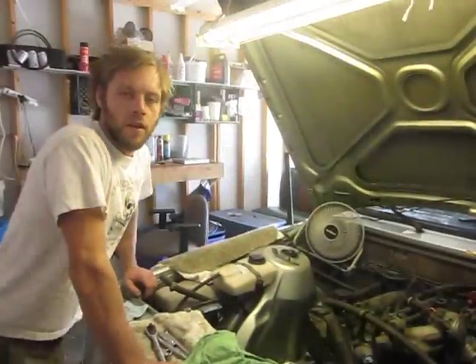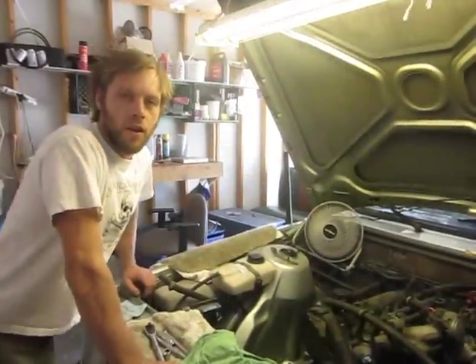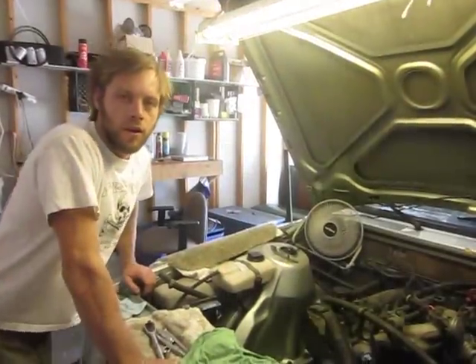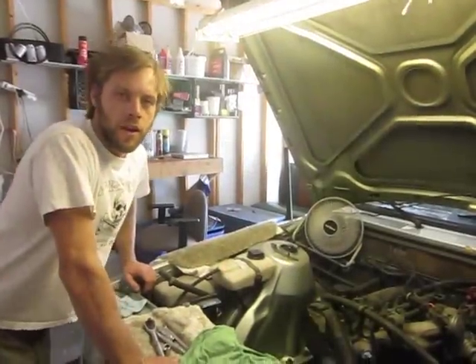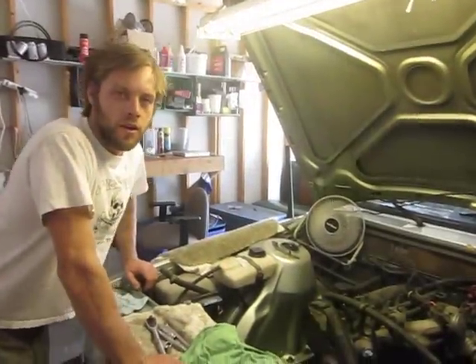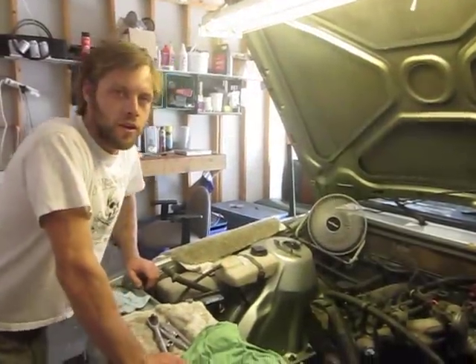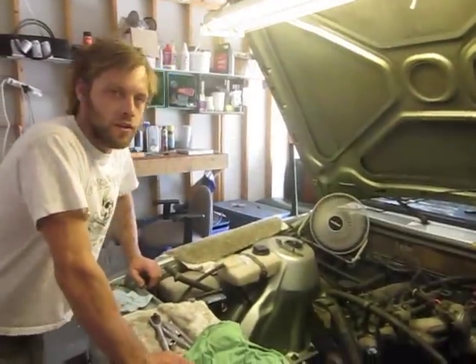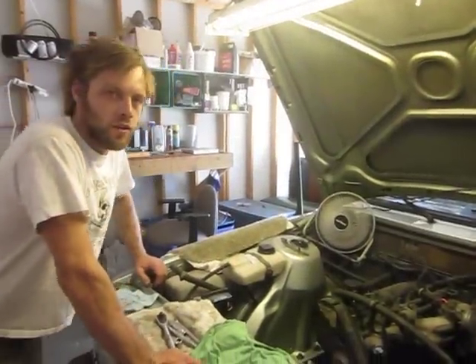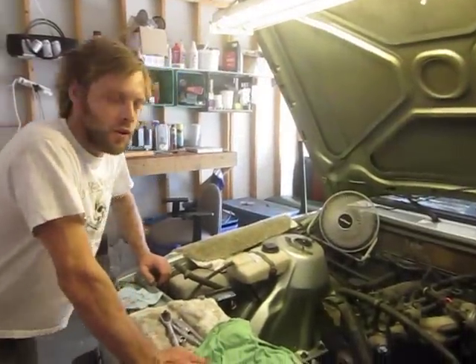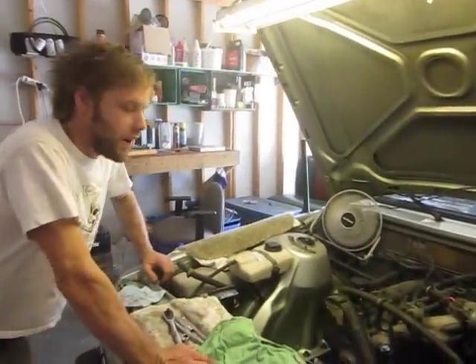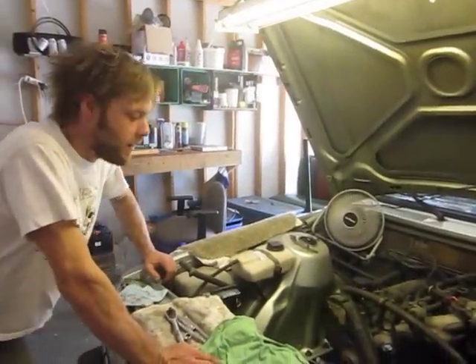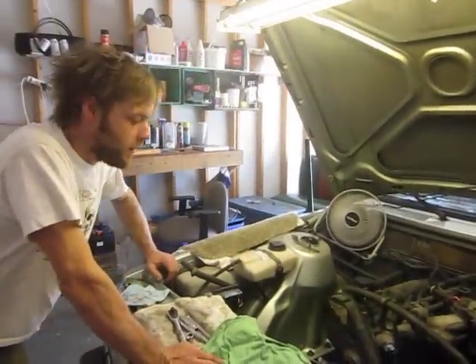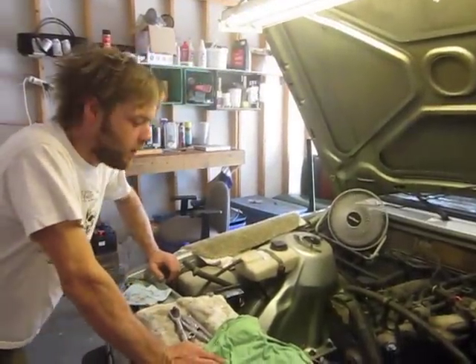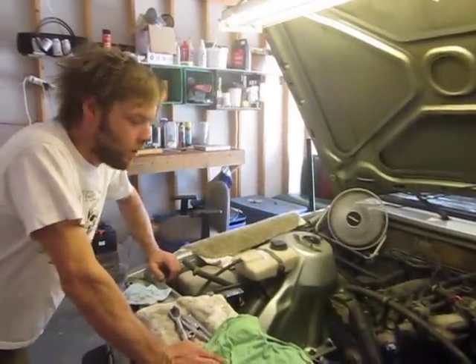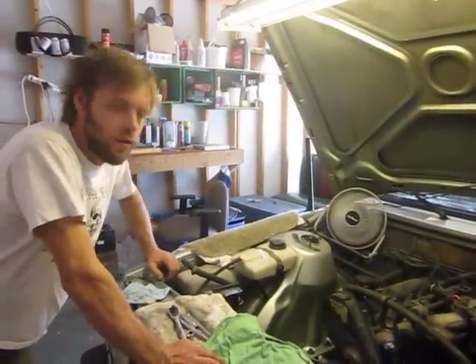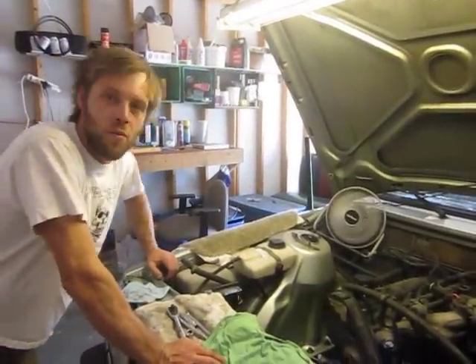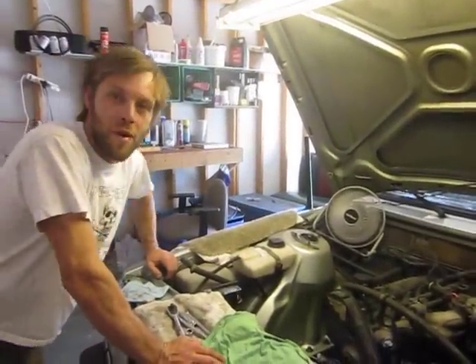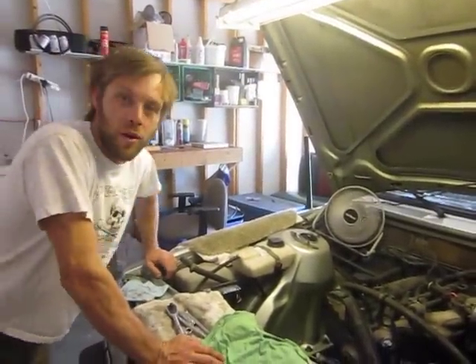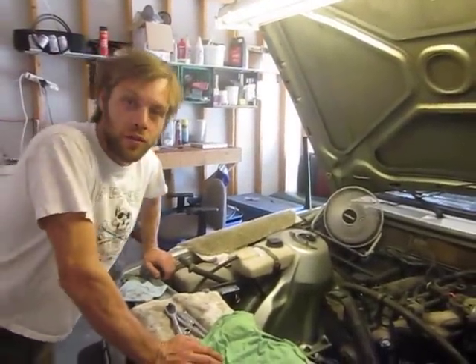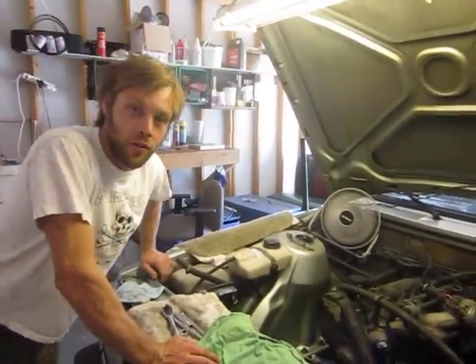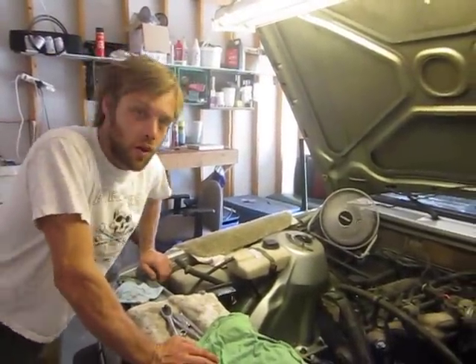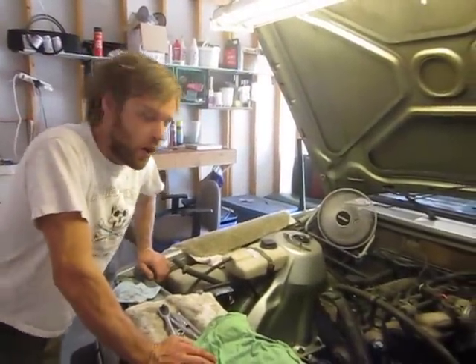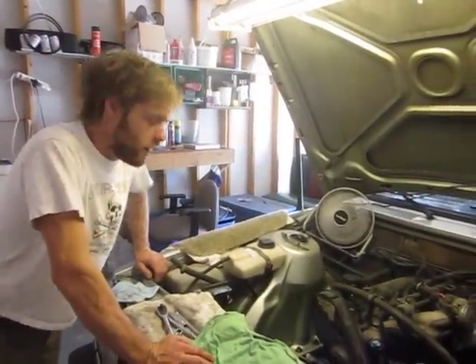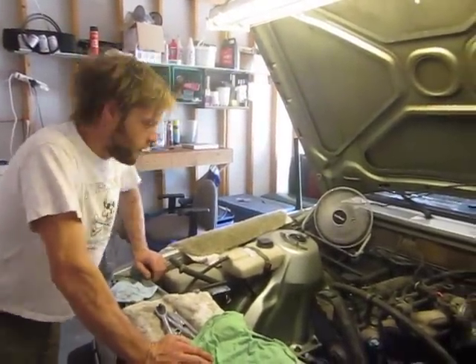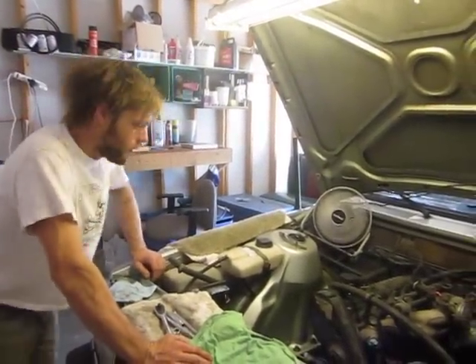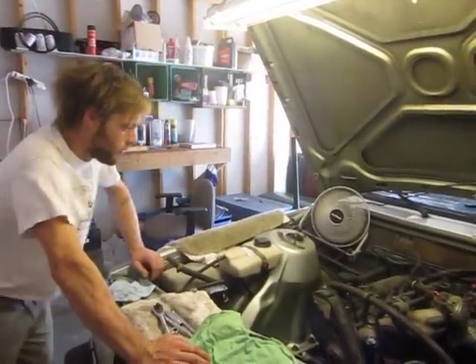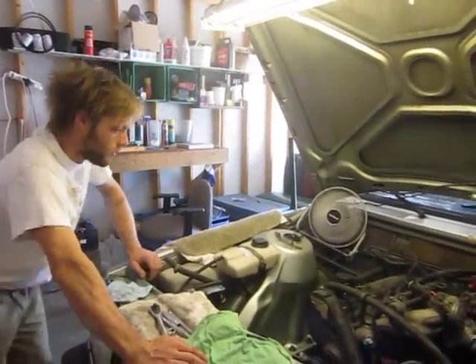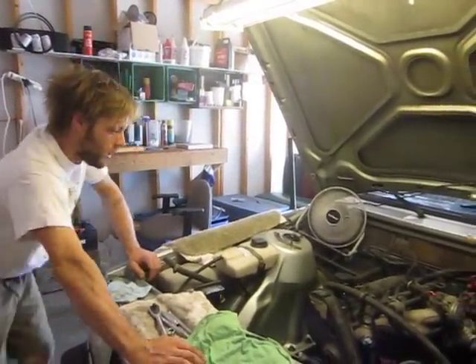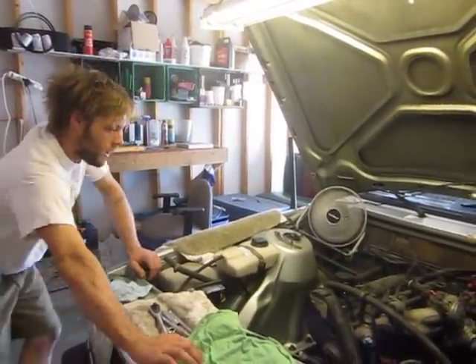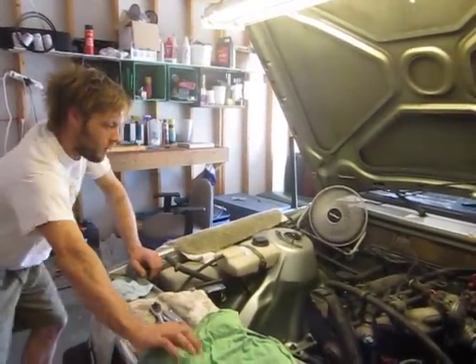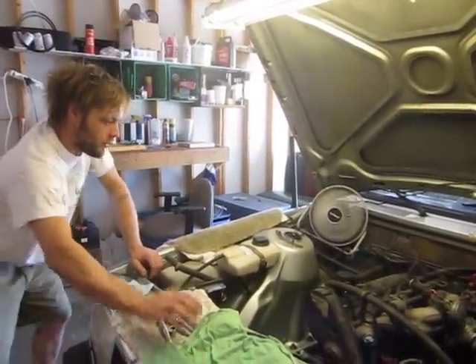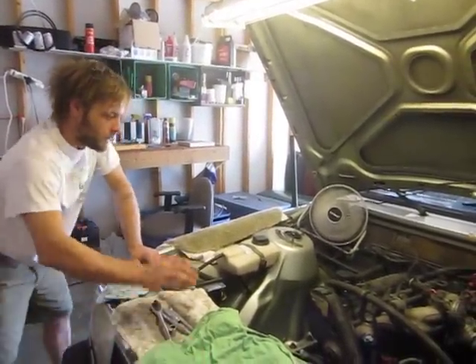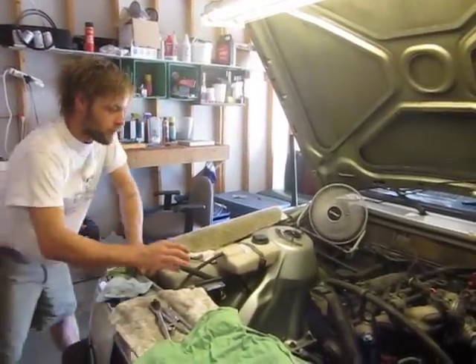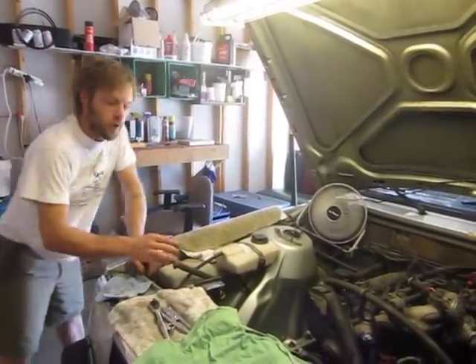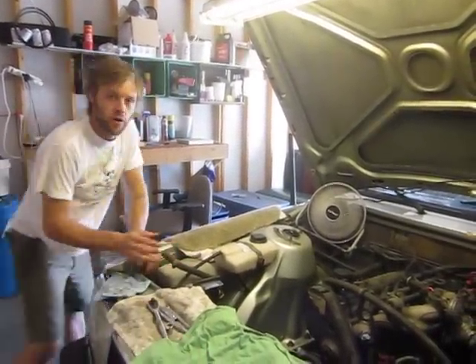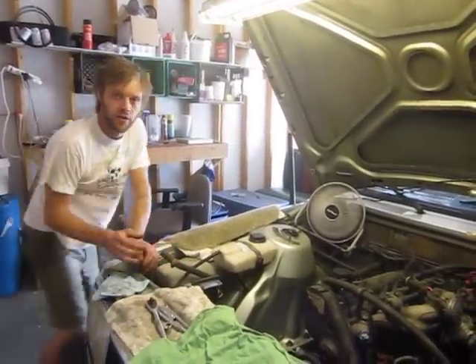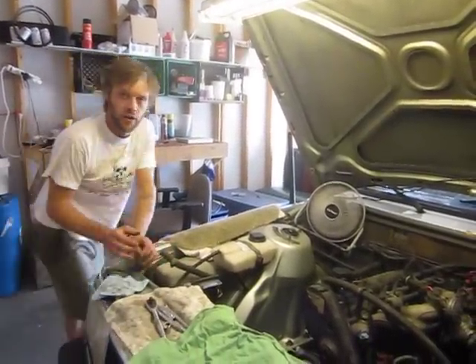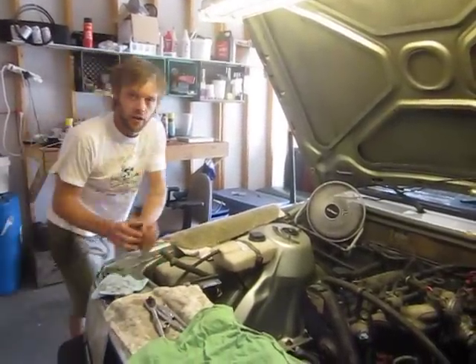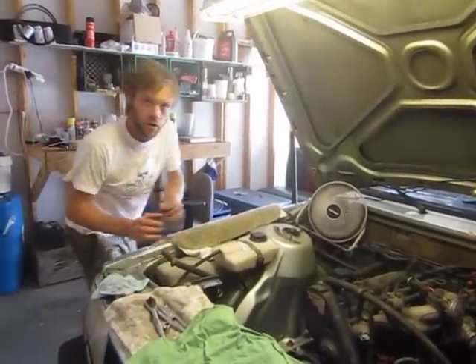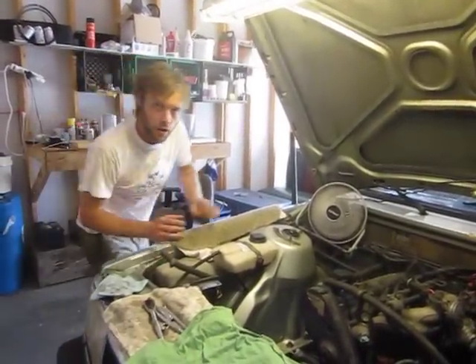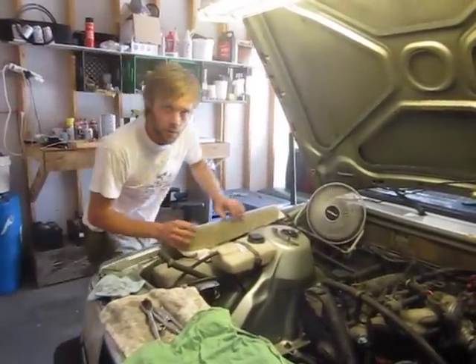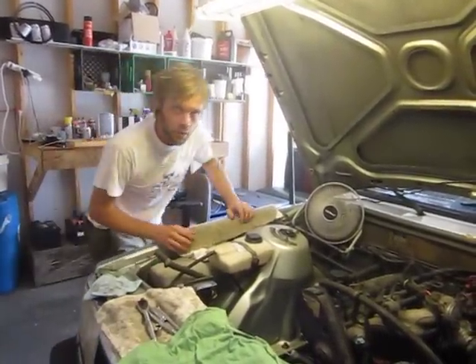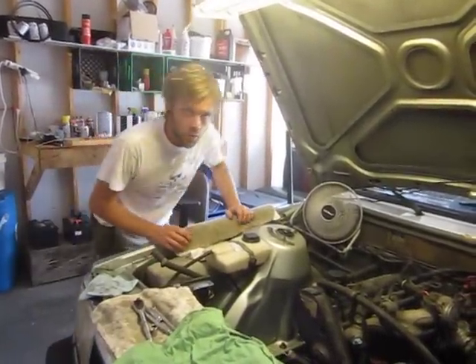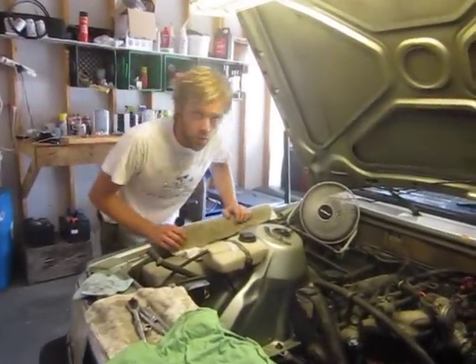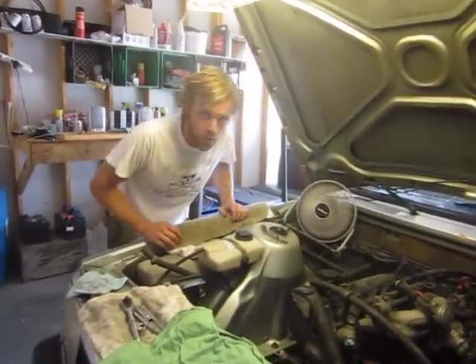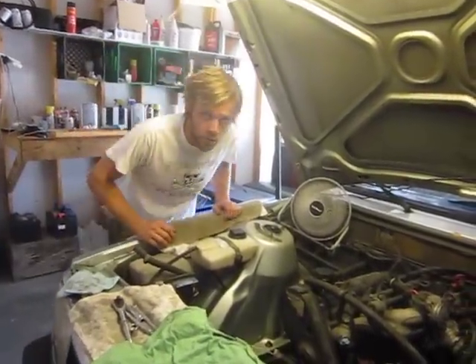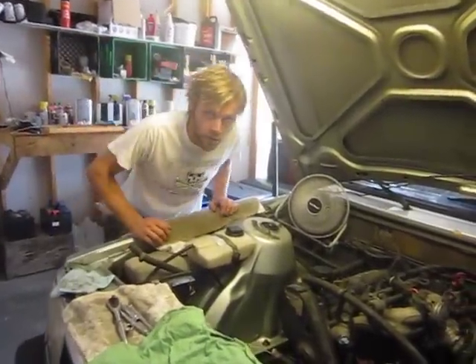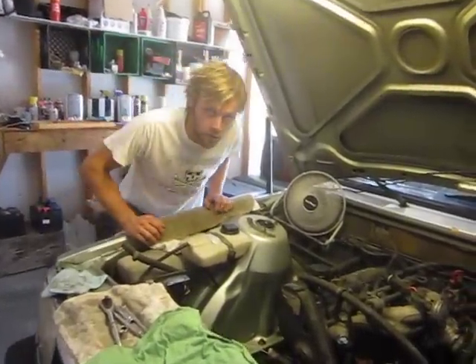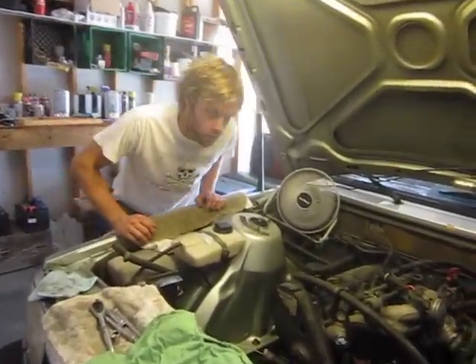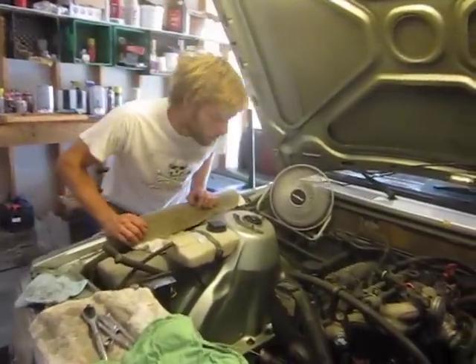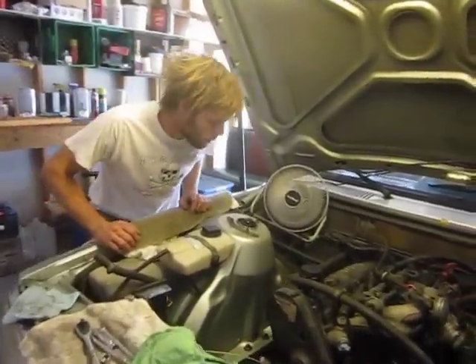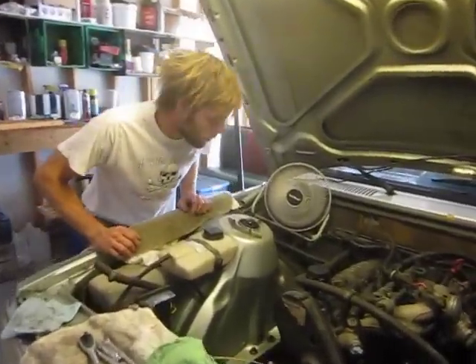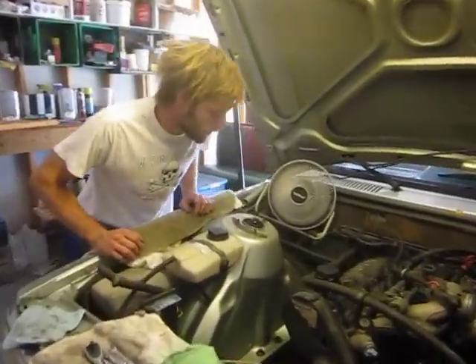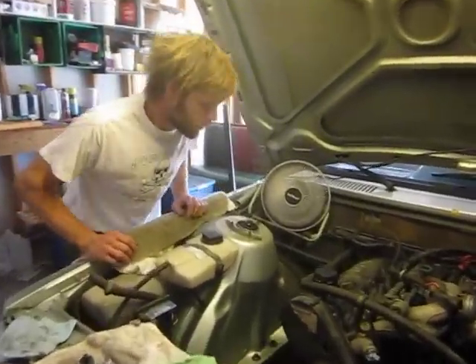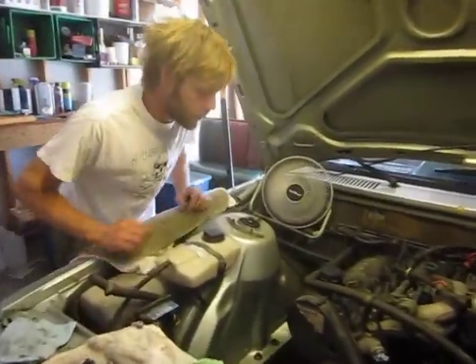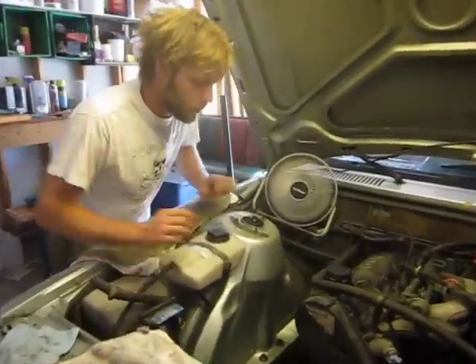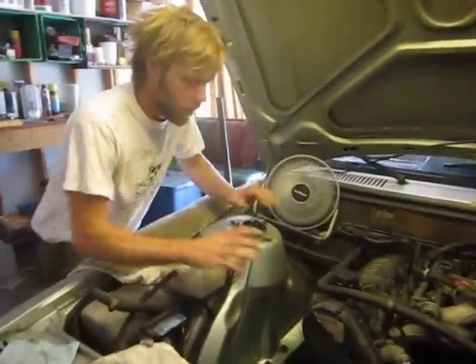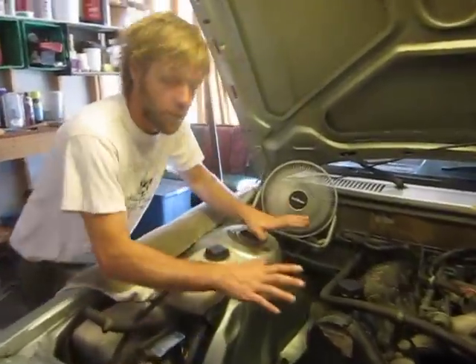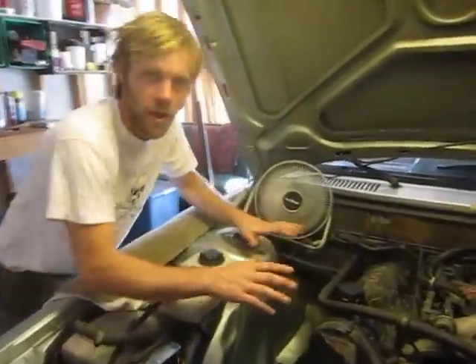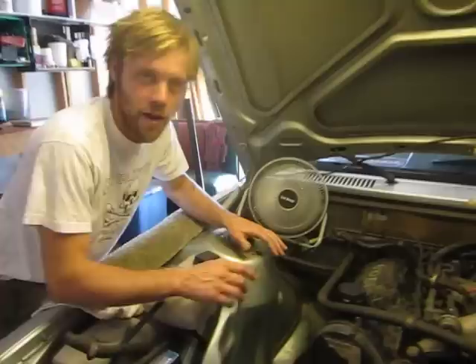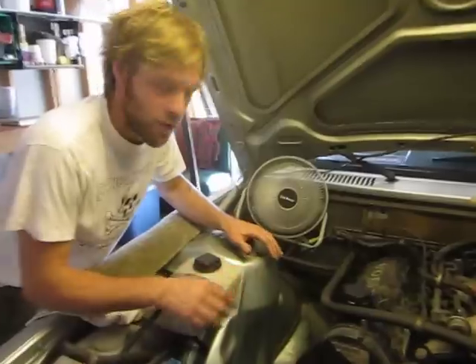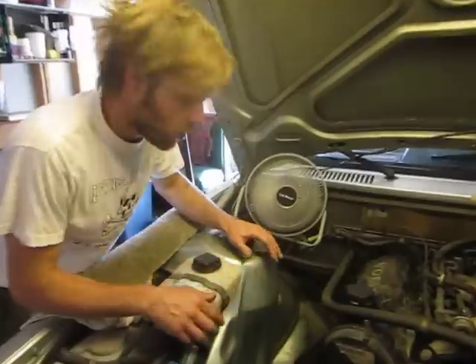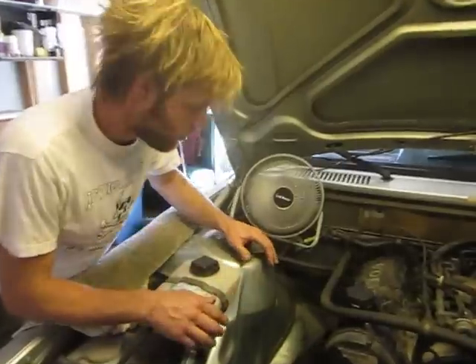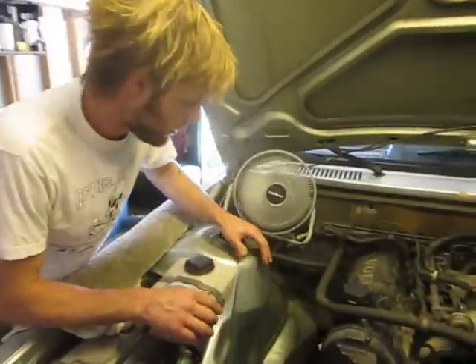Okay good, so now that all the belts are off, we can focus on a couple of things real quickly while we have it open.